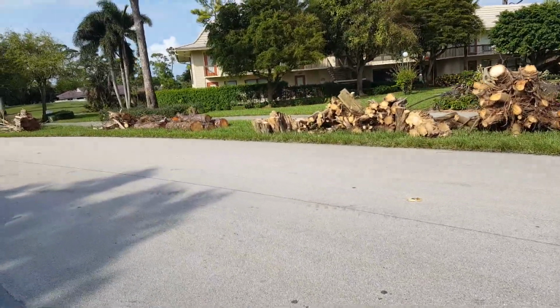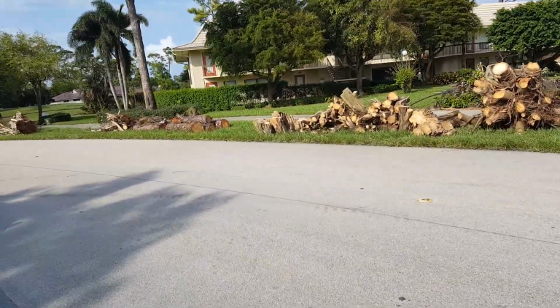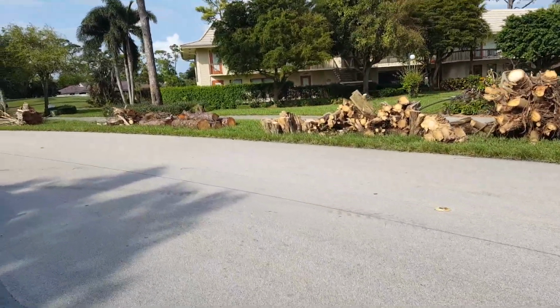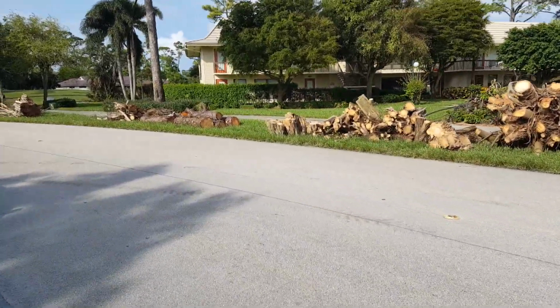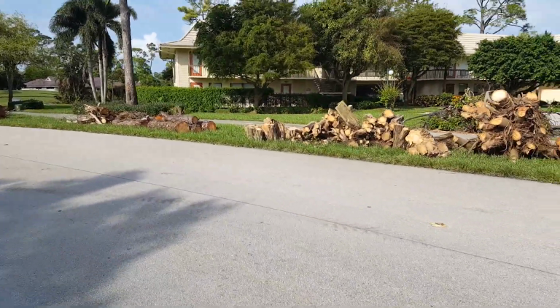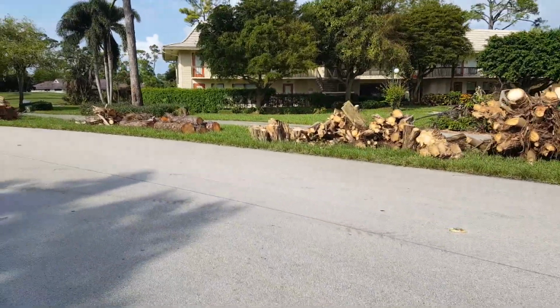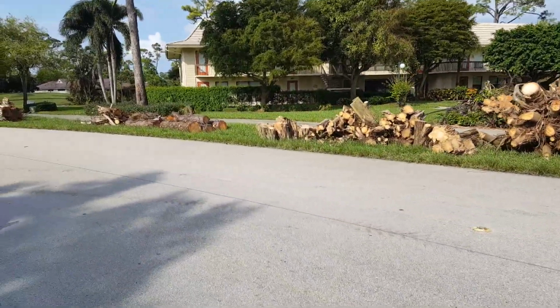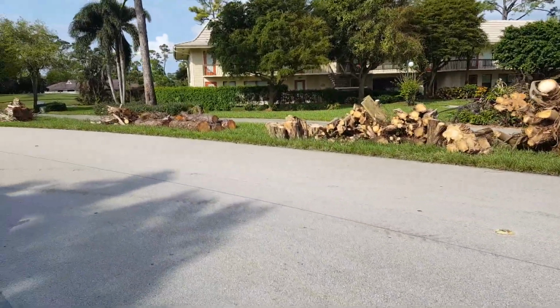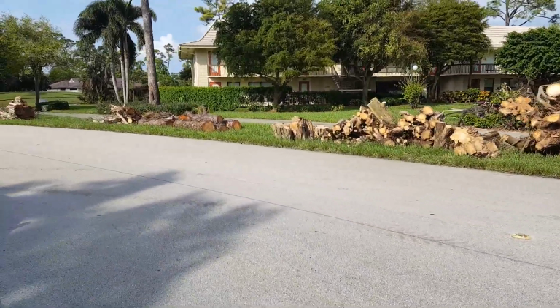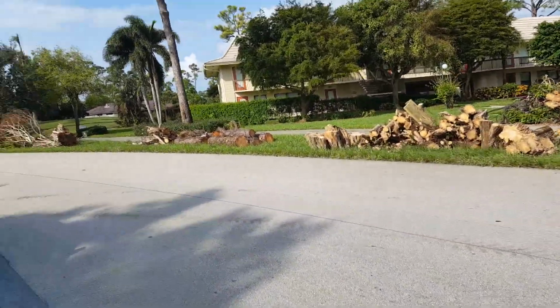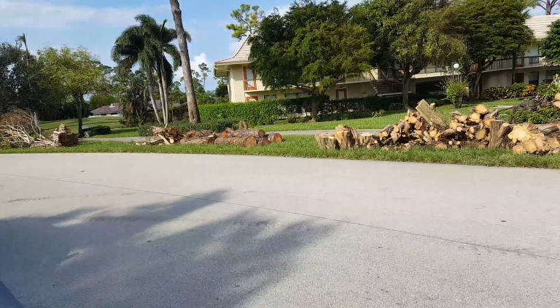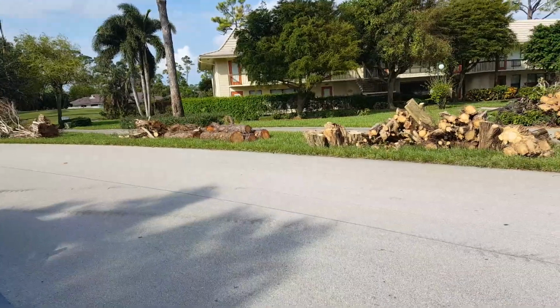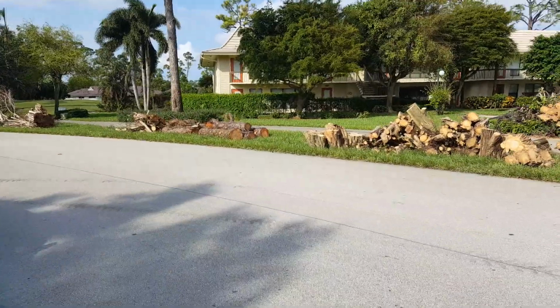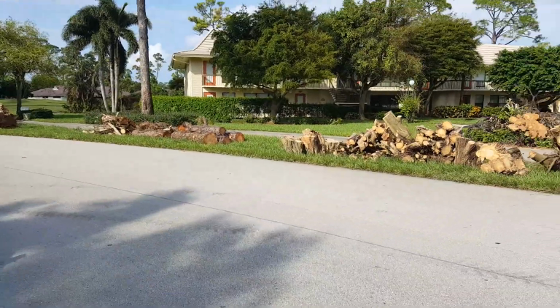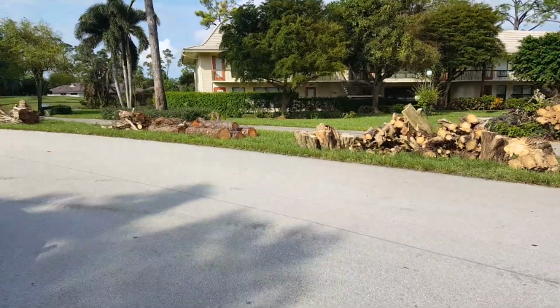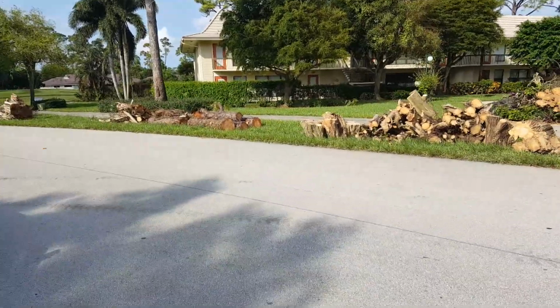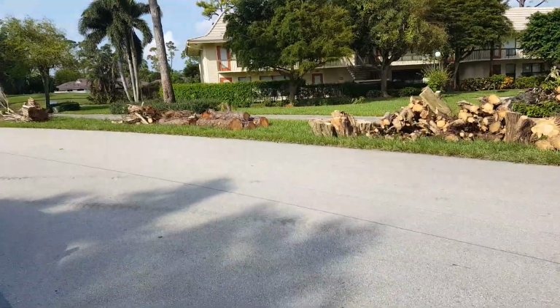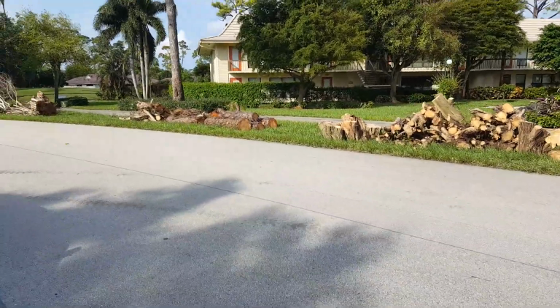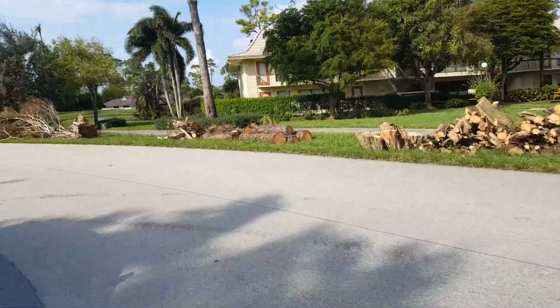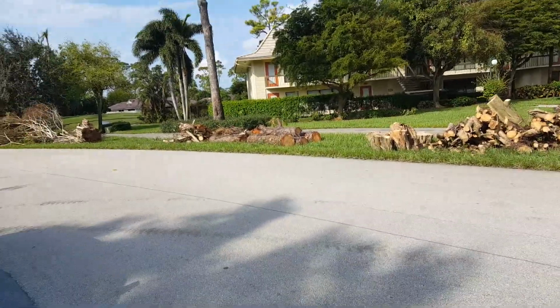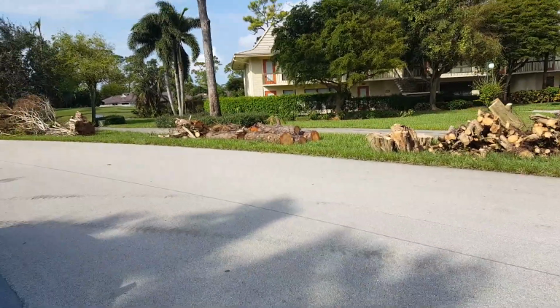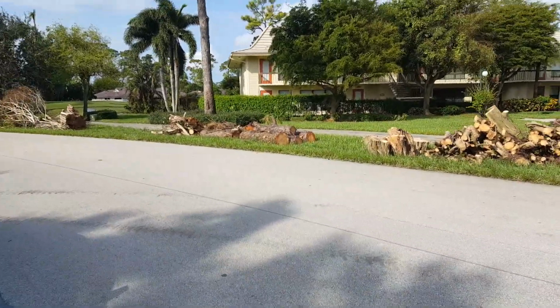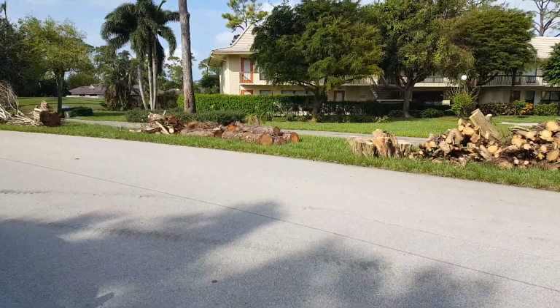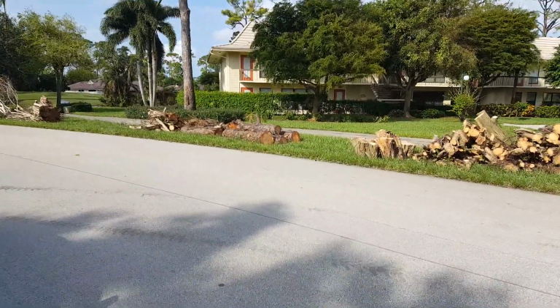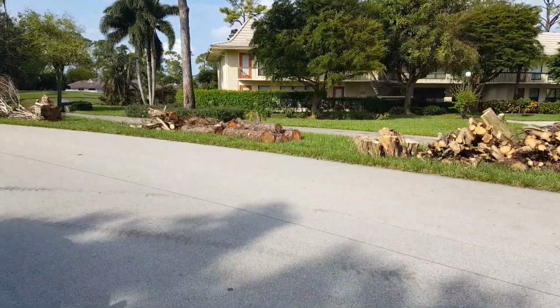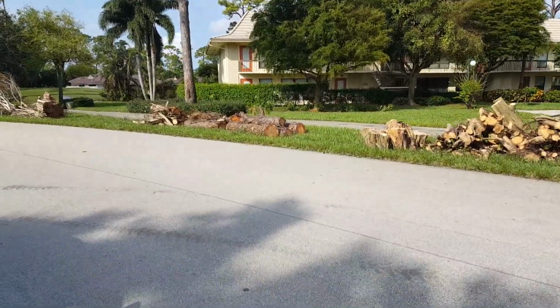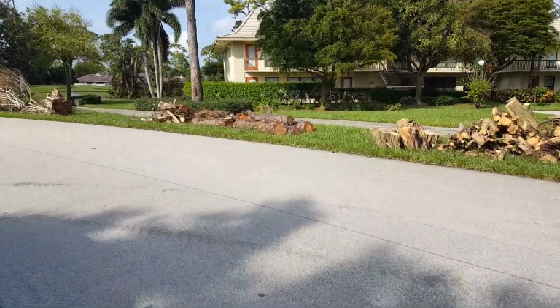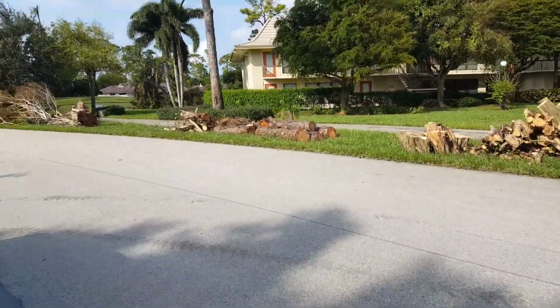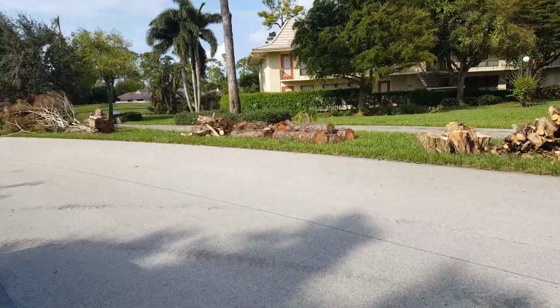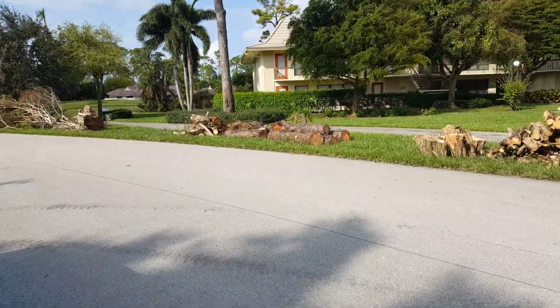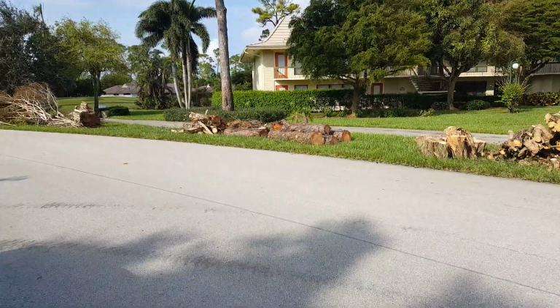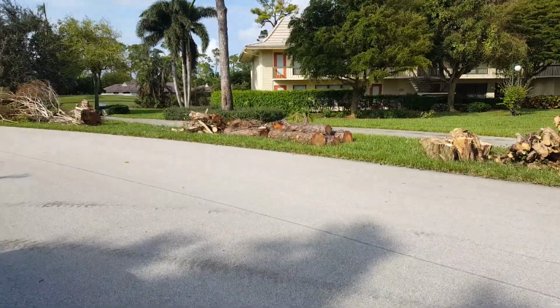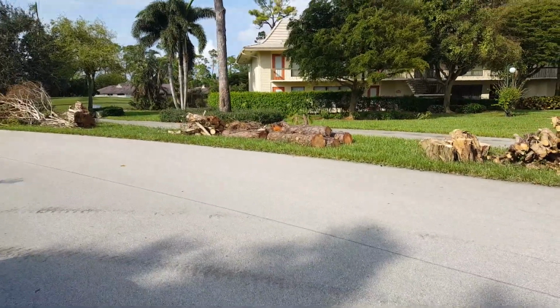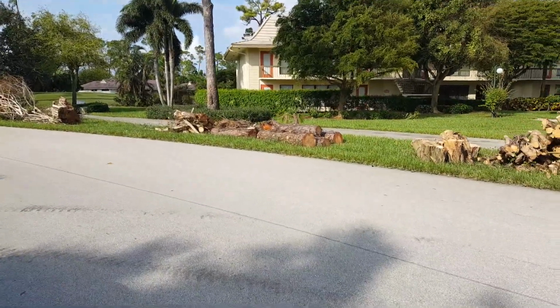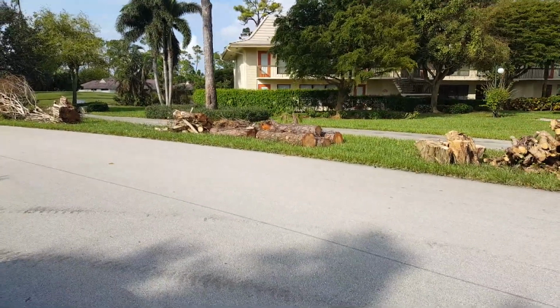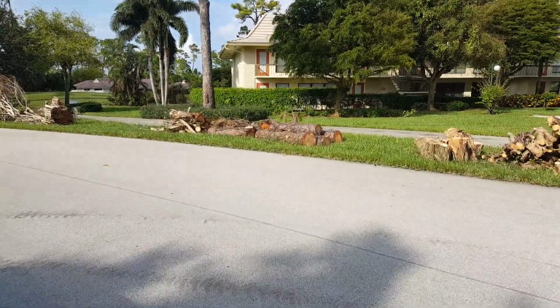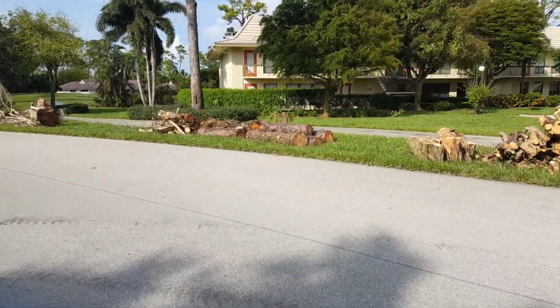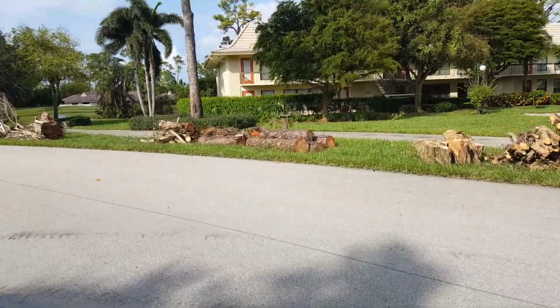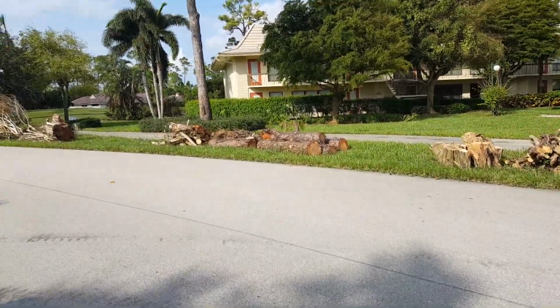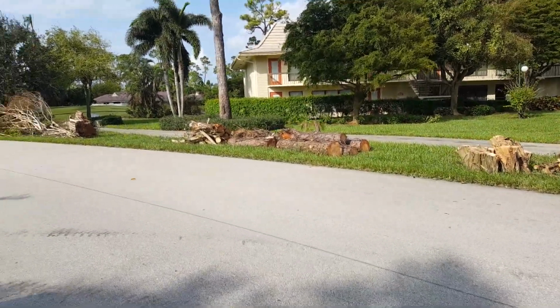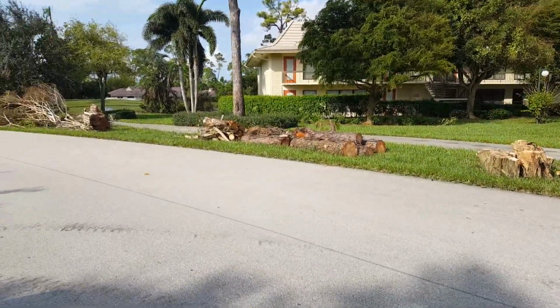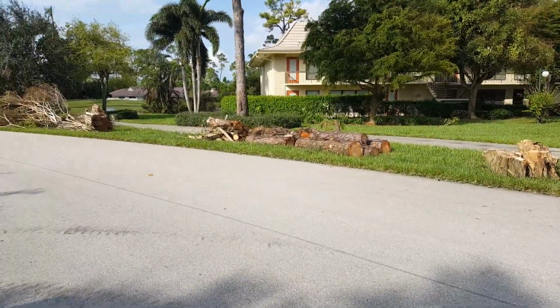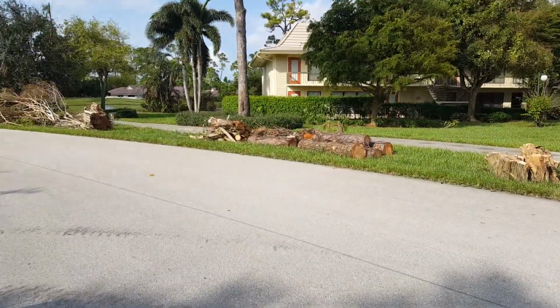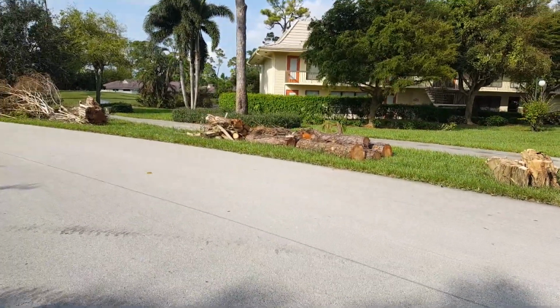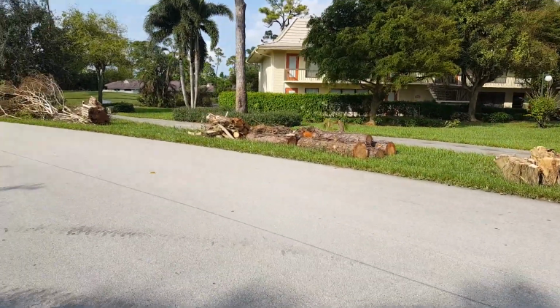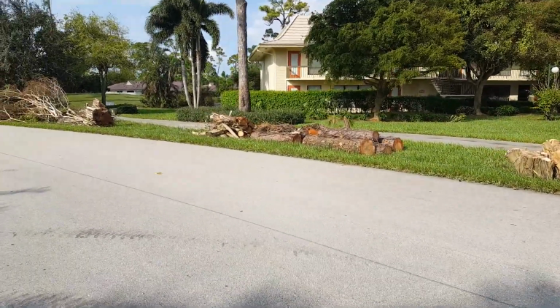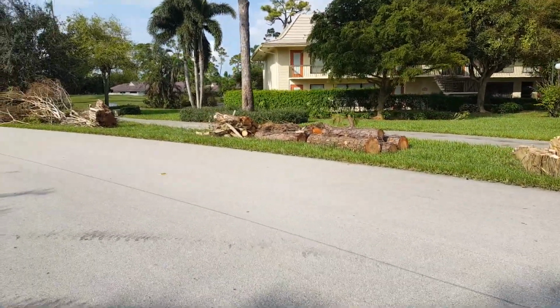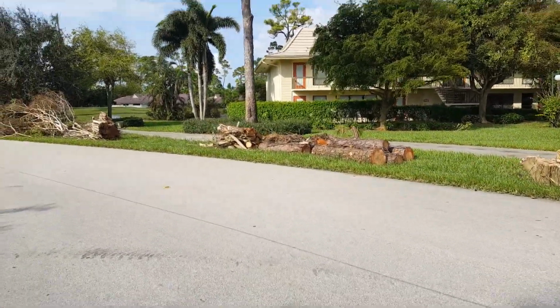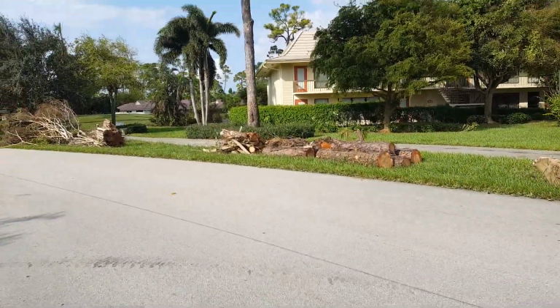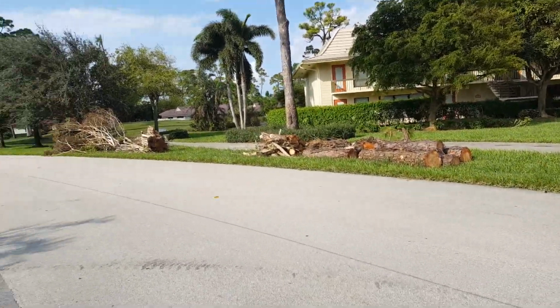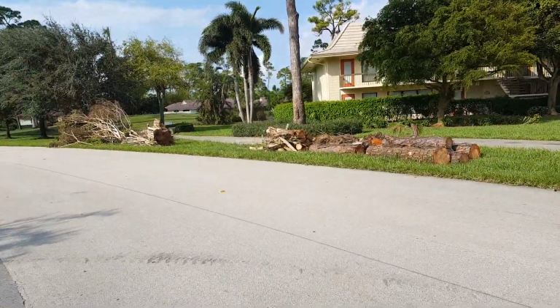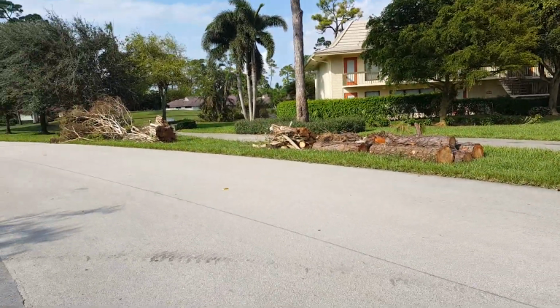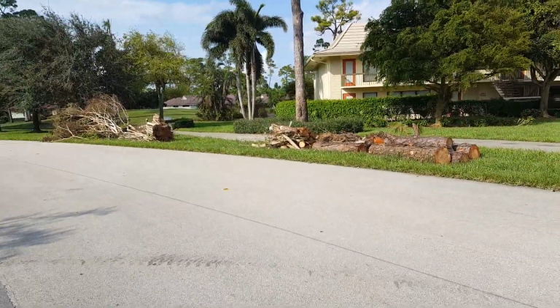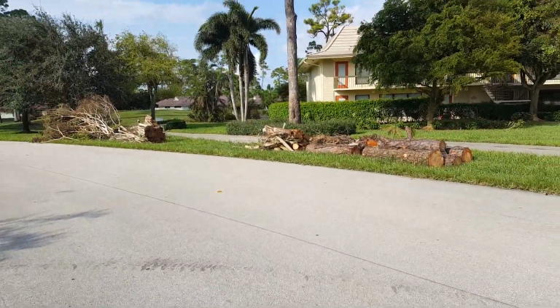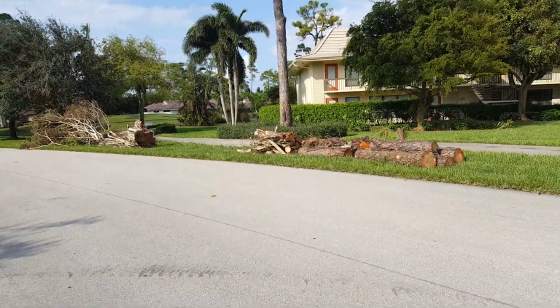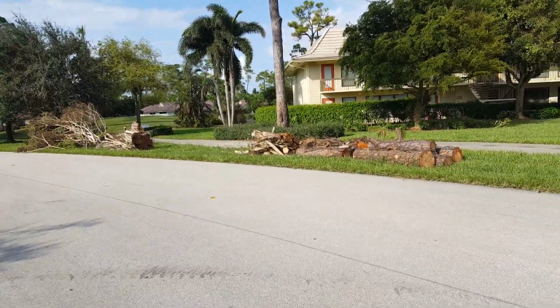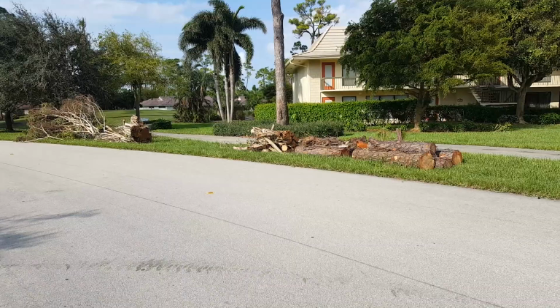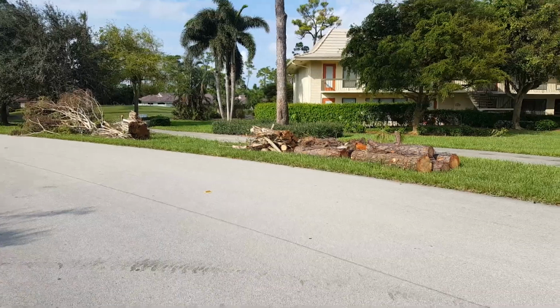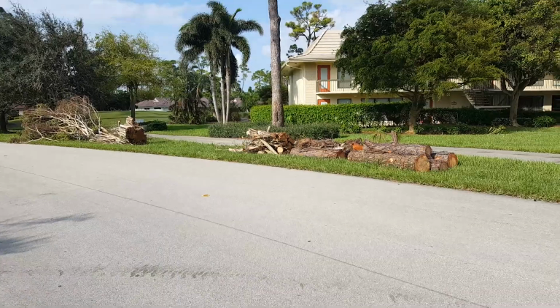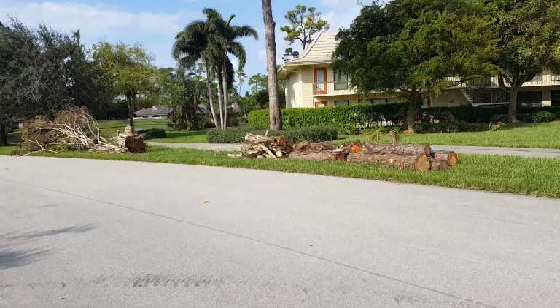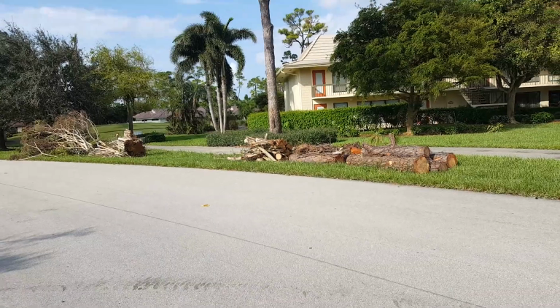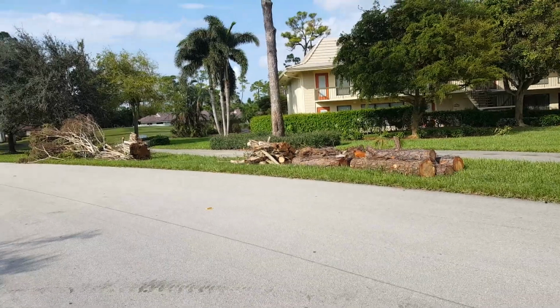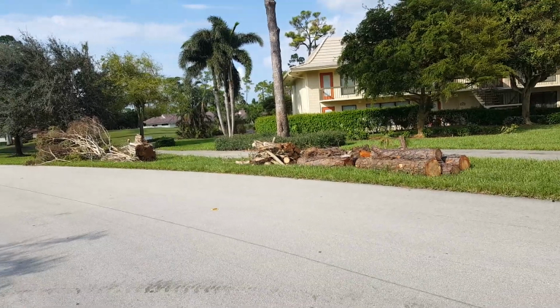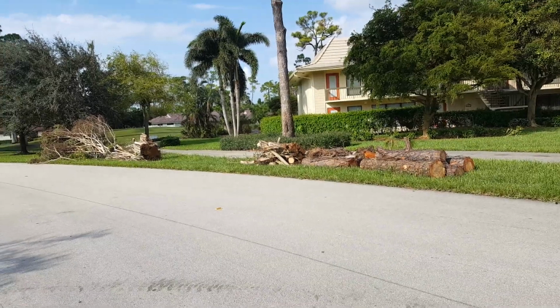It looks pretty good by the club, so I'm not going to bore you with more video. So until next time.